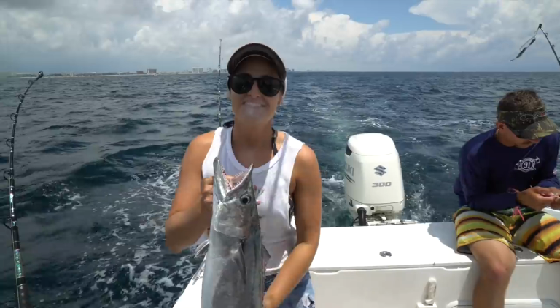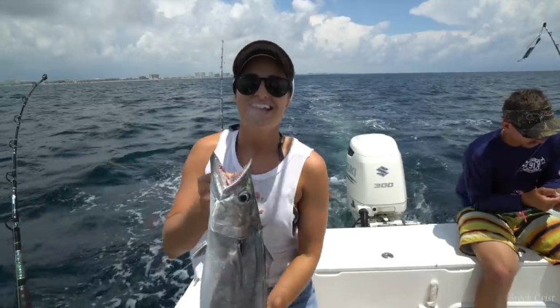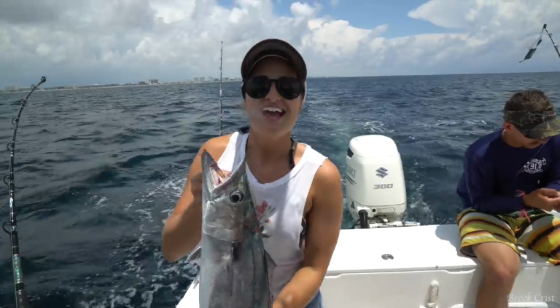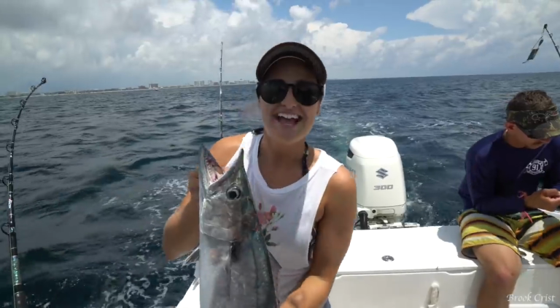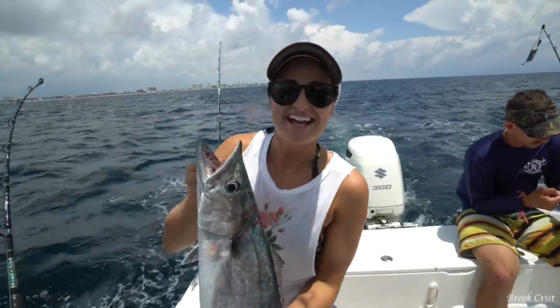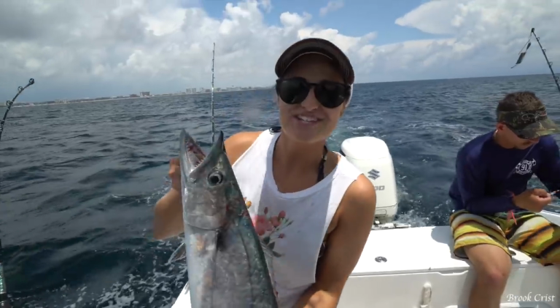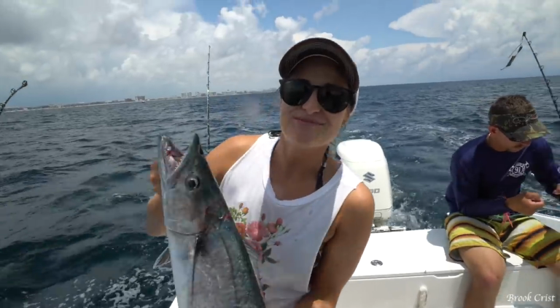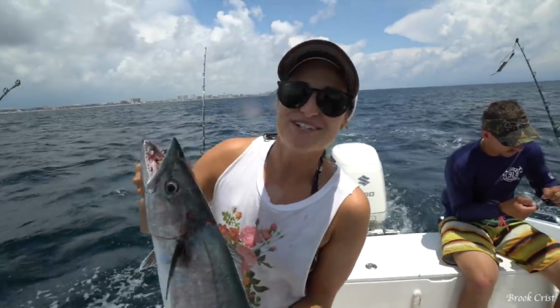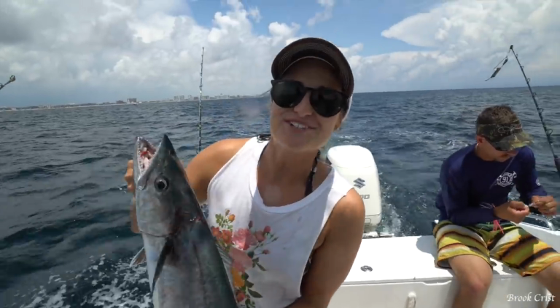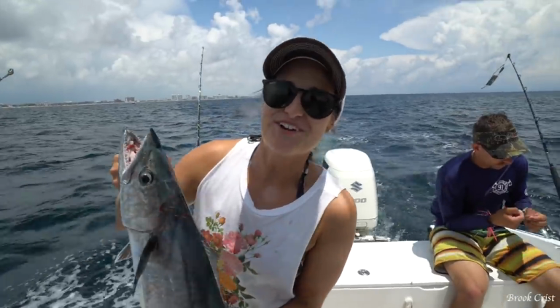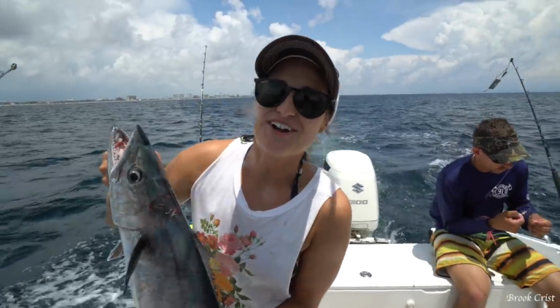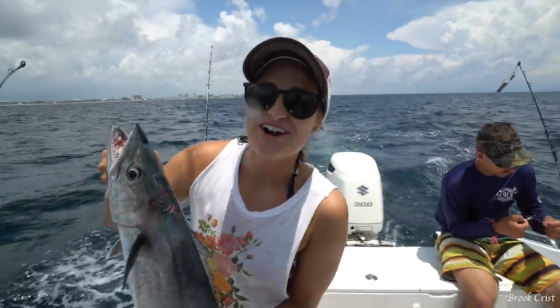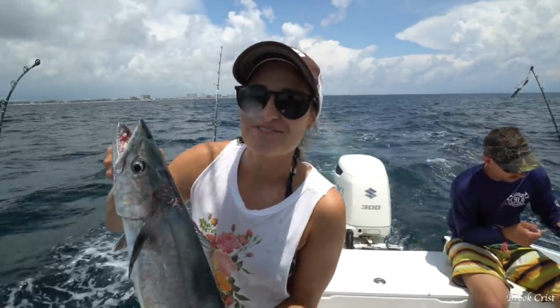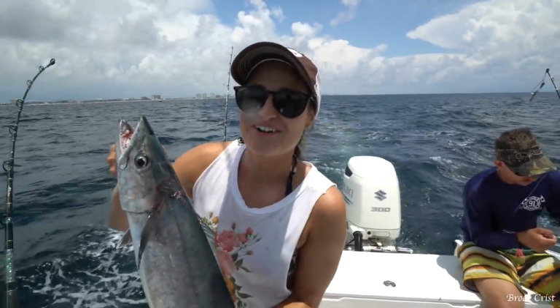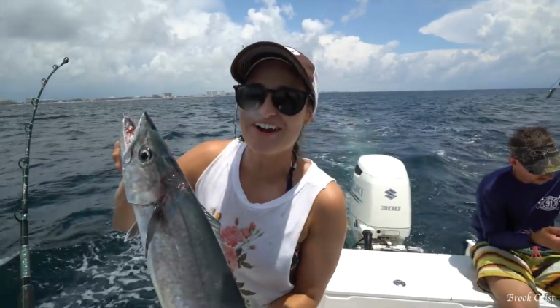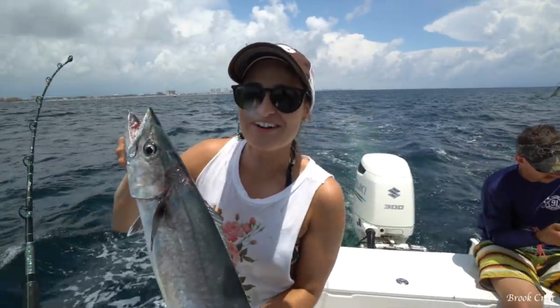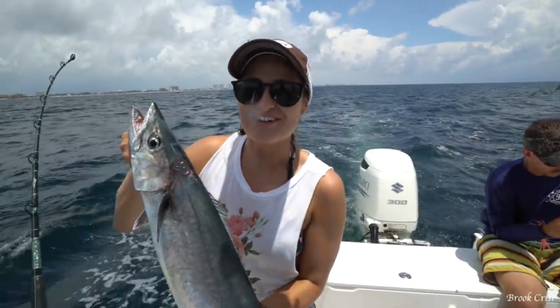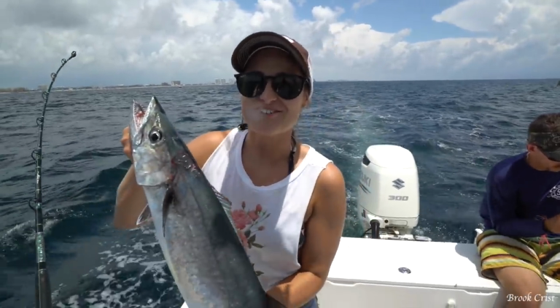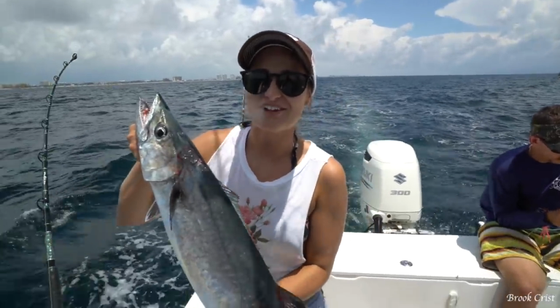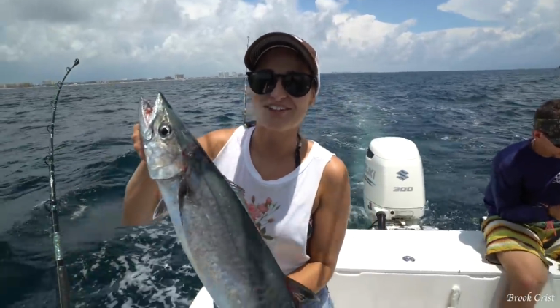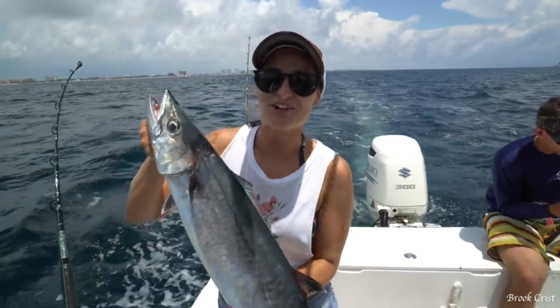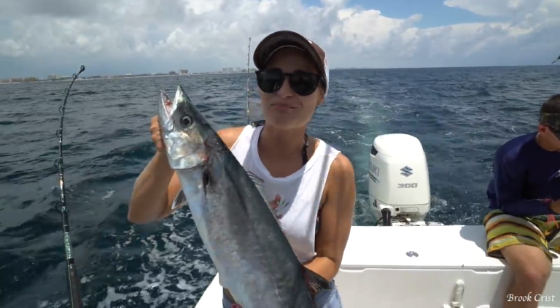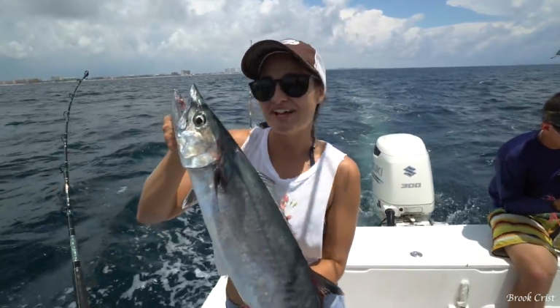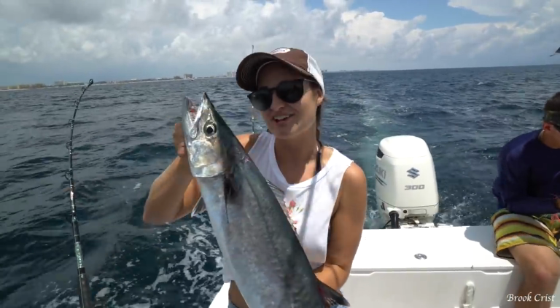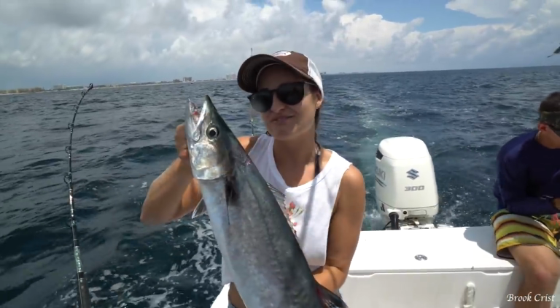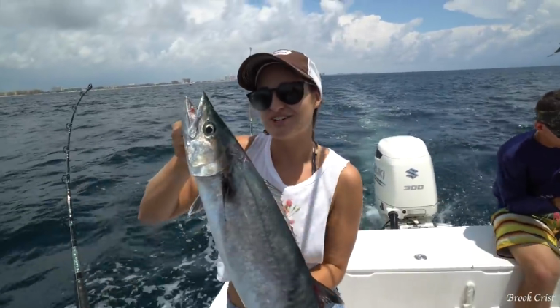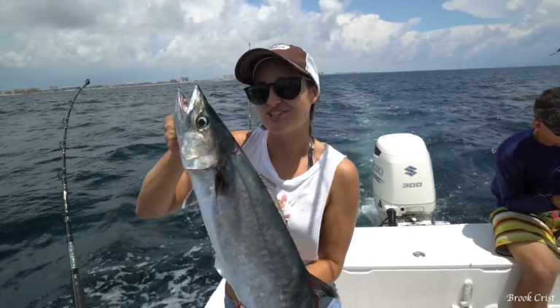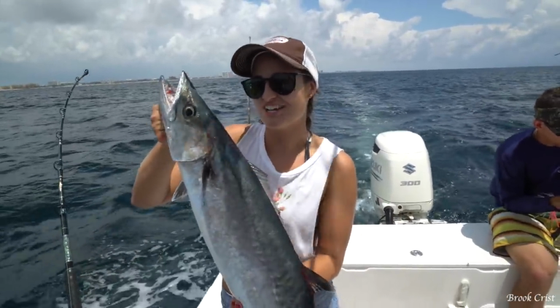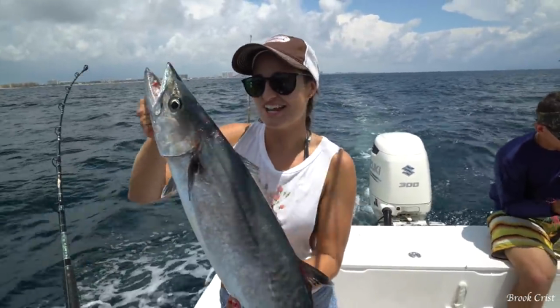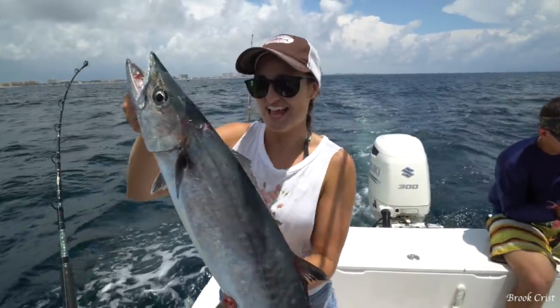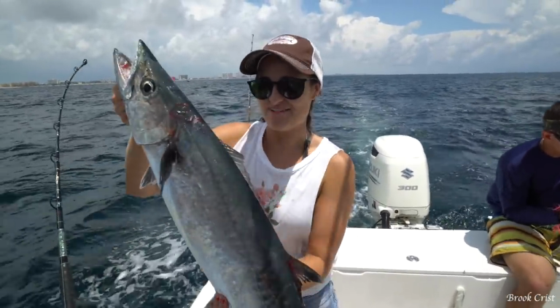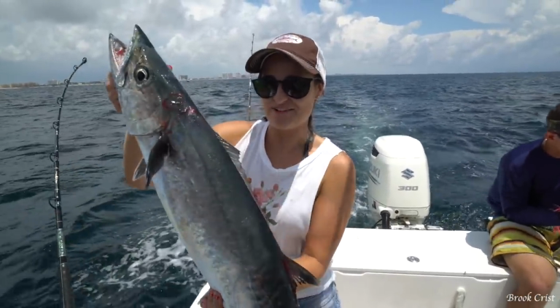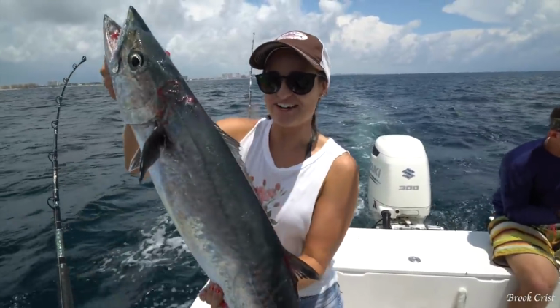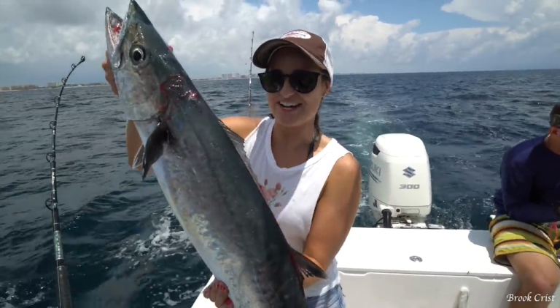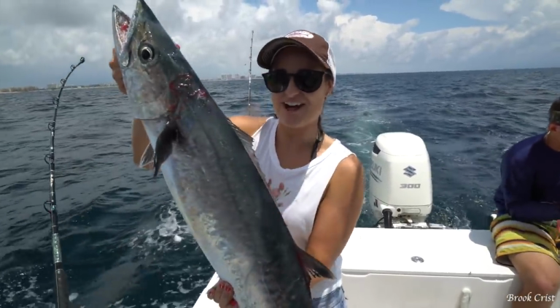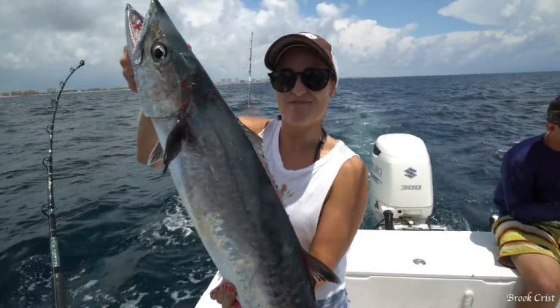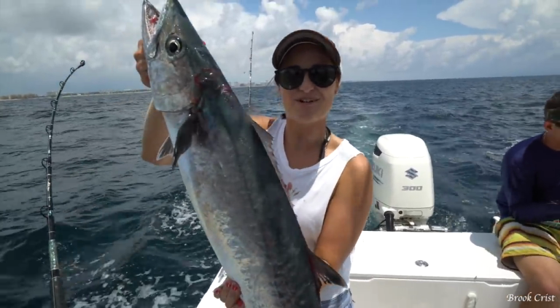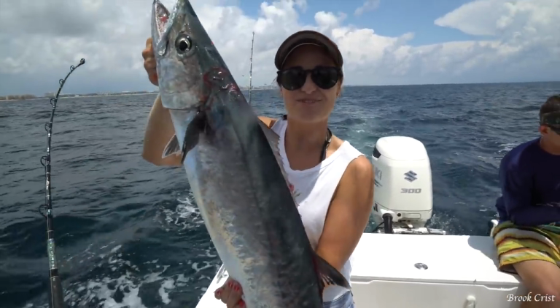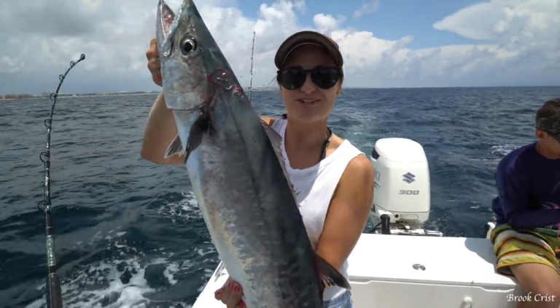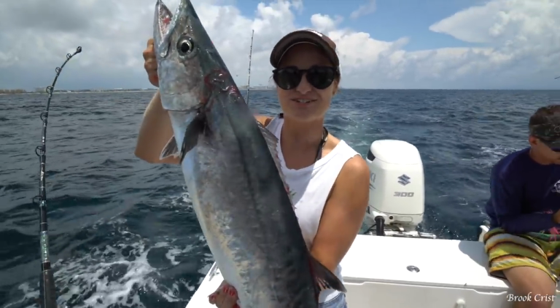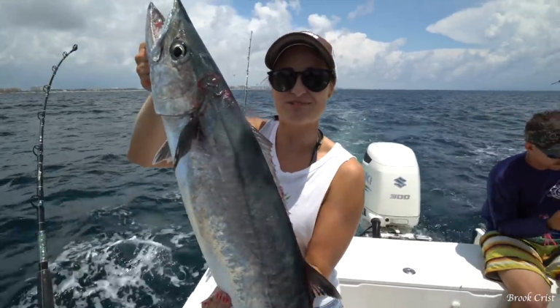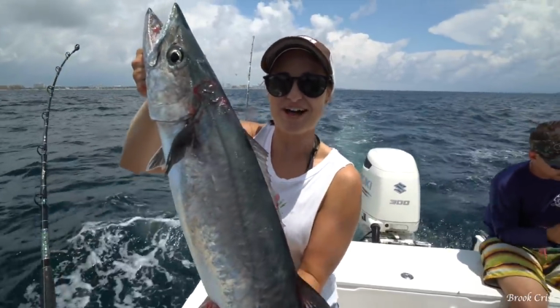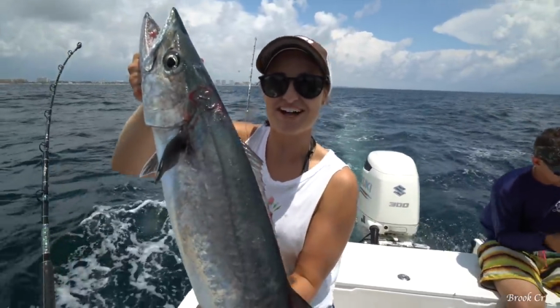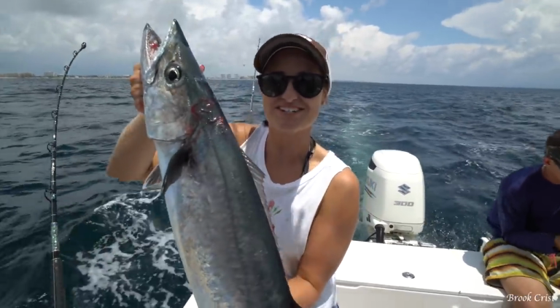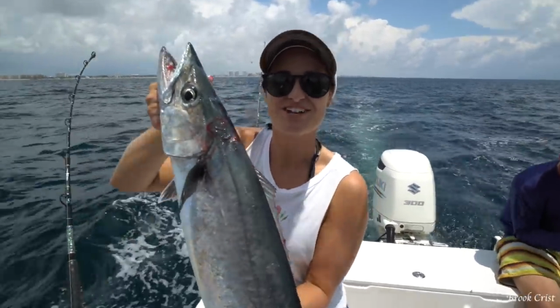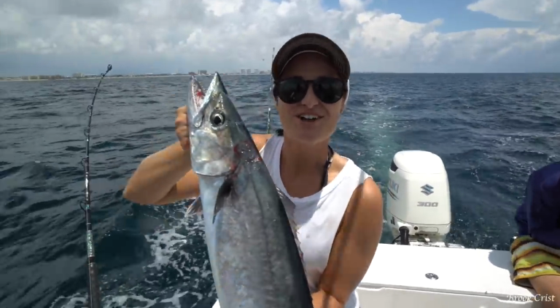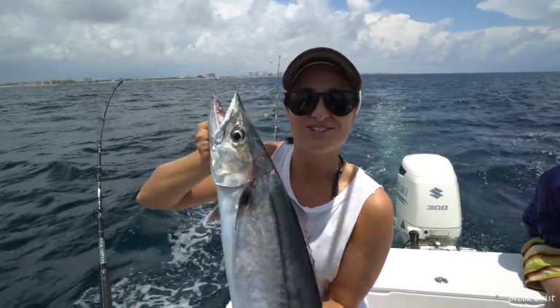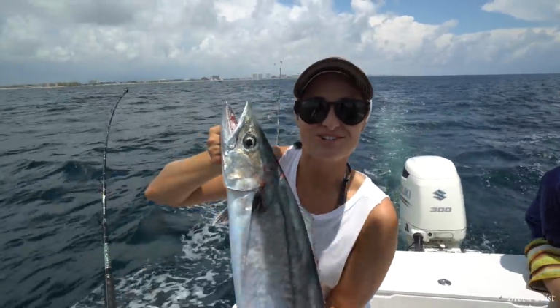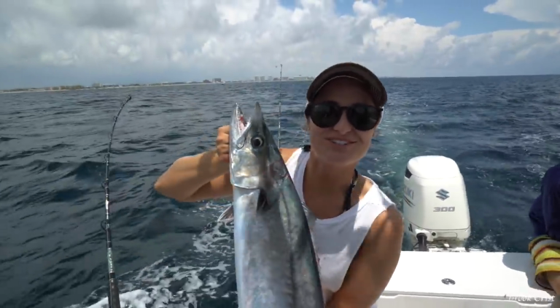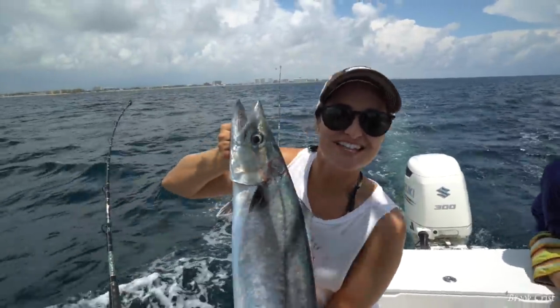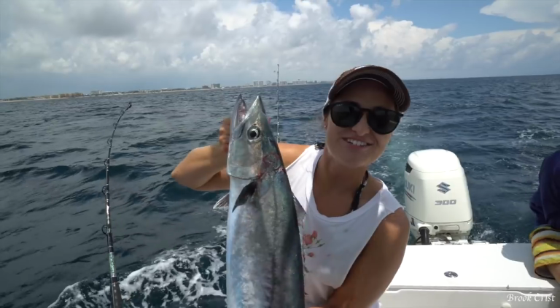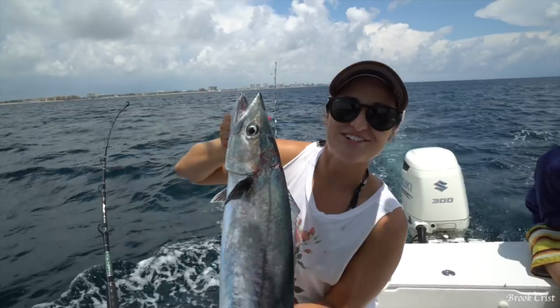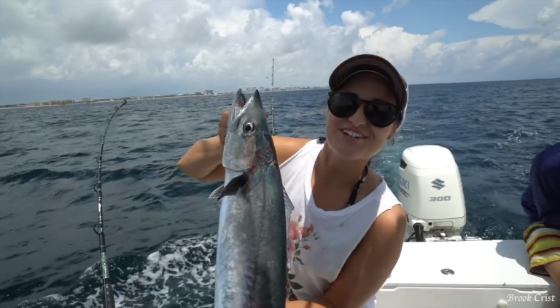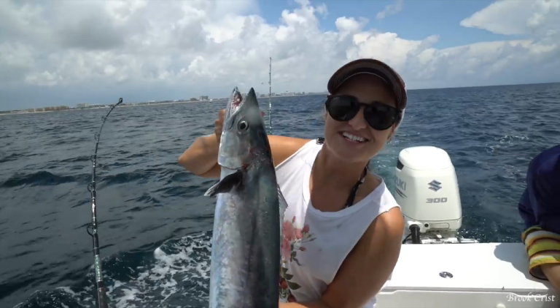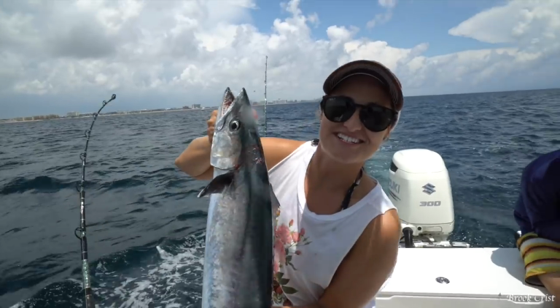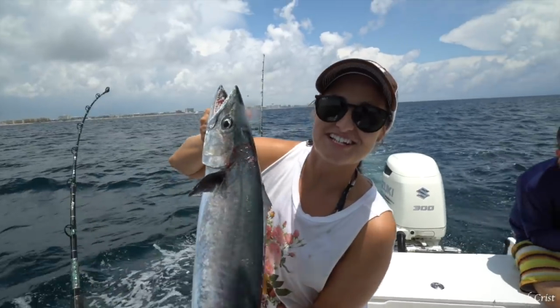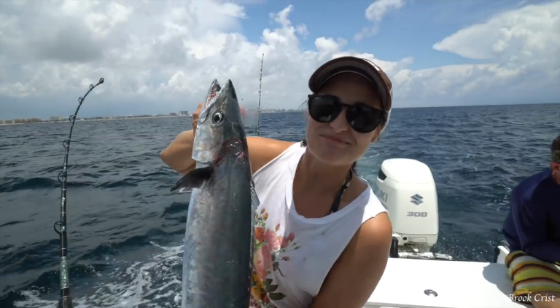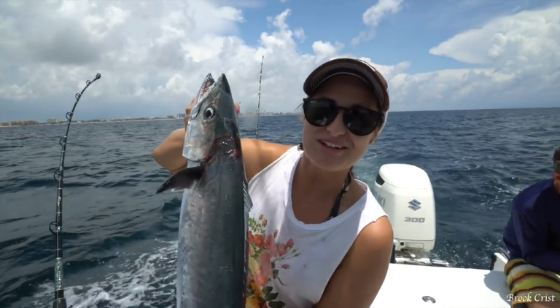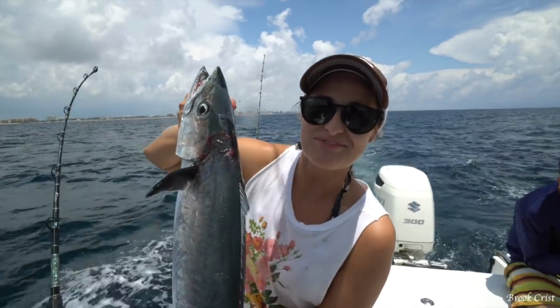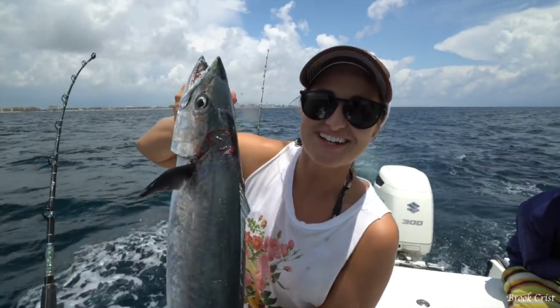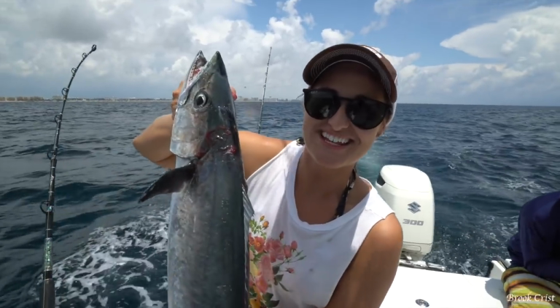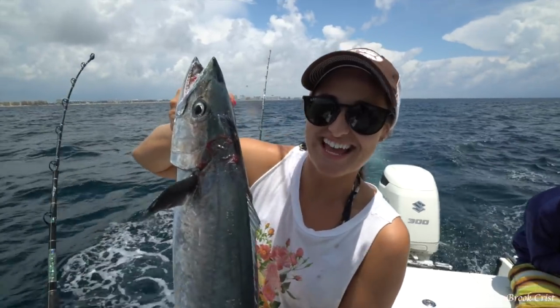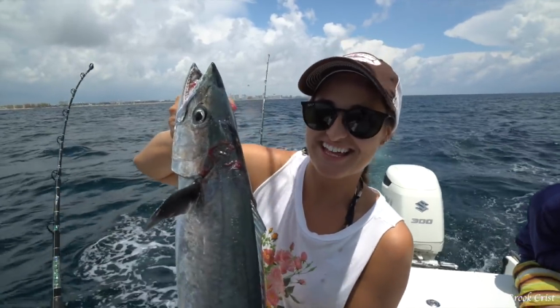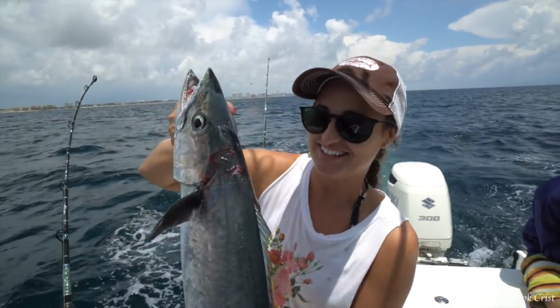Hey guys, what's going on? We are out here doing a little planer fishing and we already got one fish in the box, so stay tuned because it's gonna be a fun day.